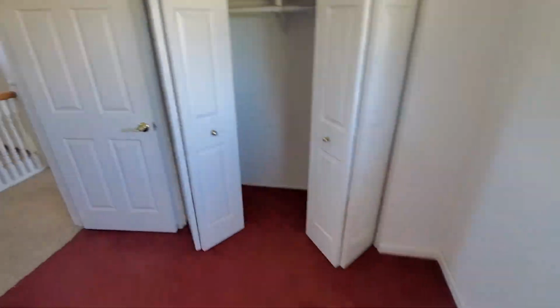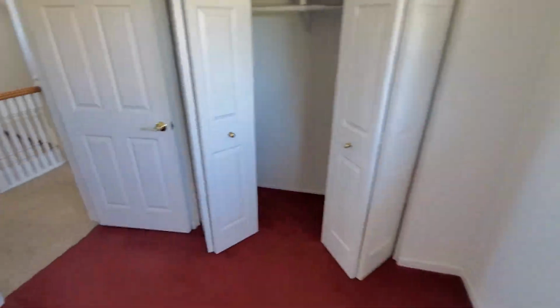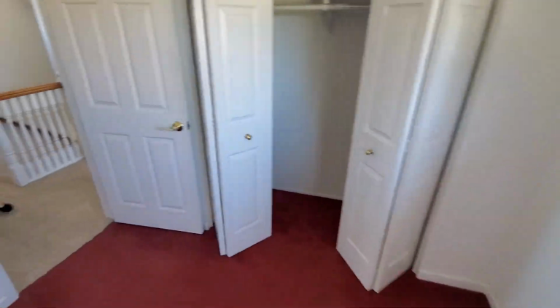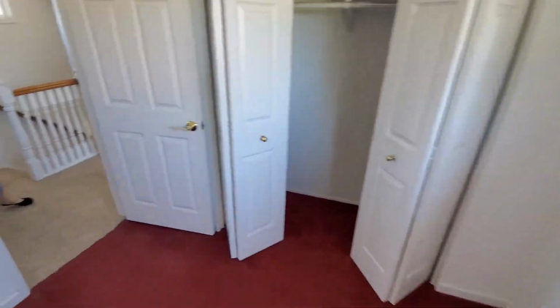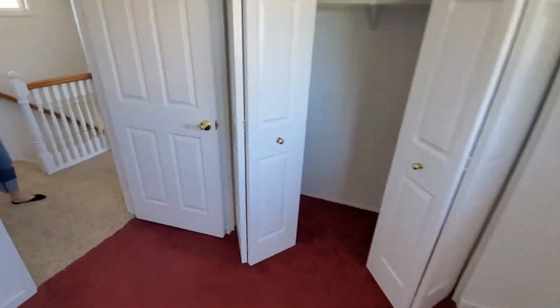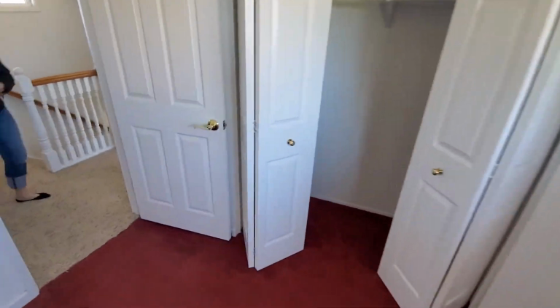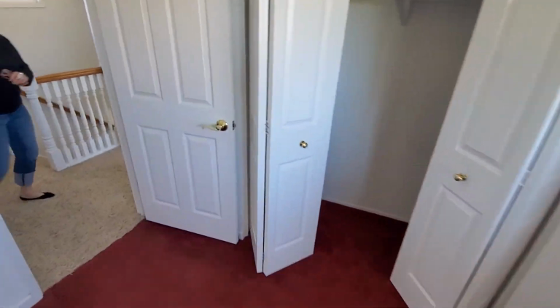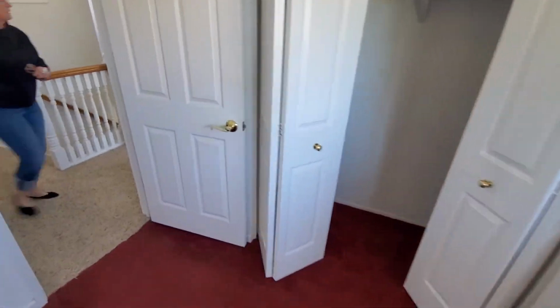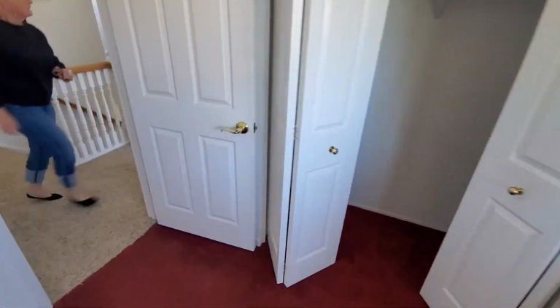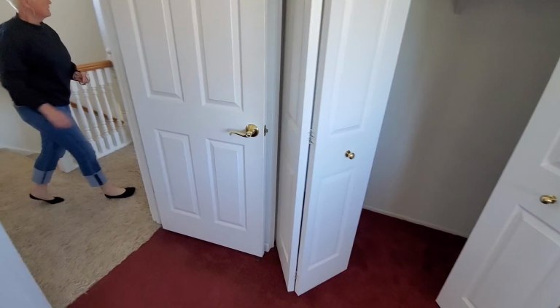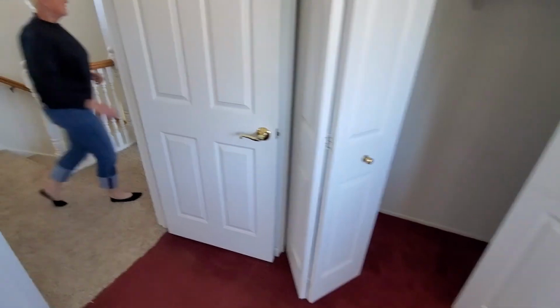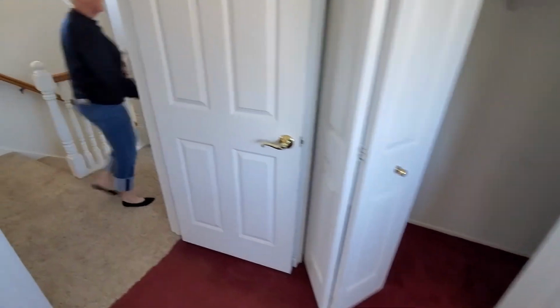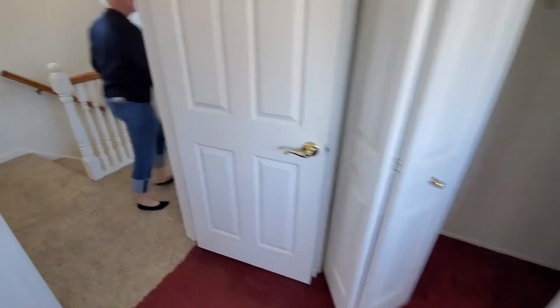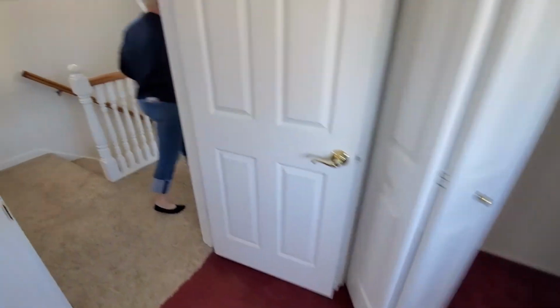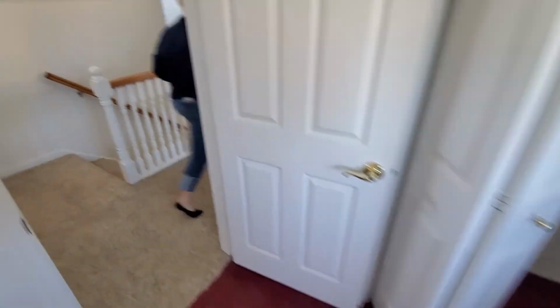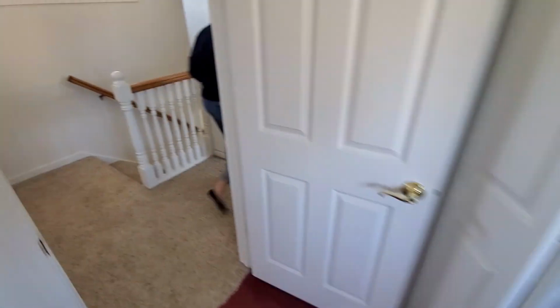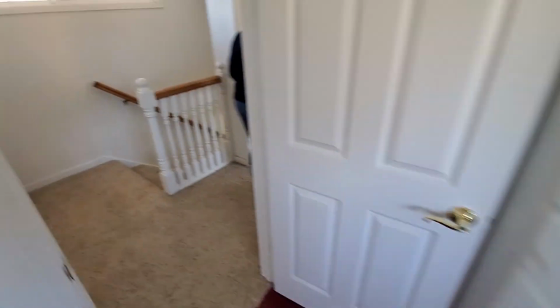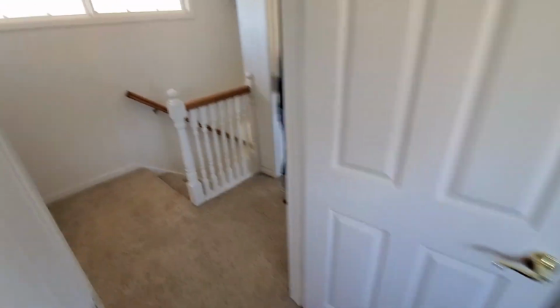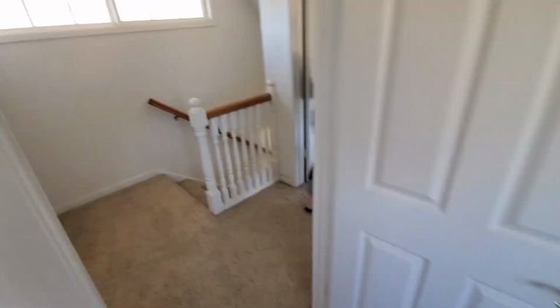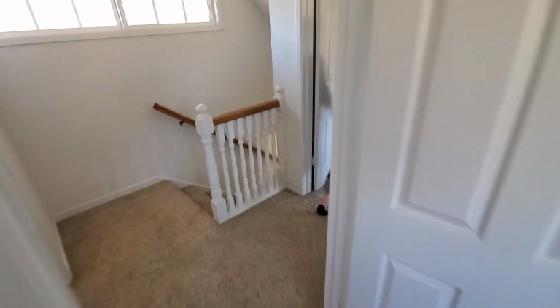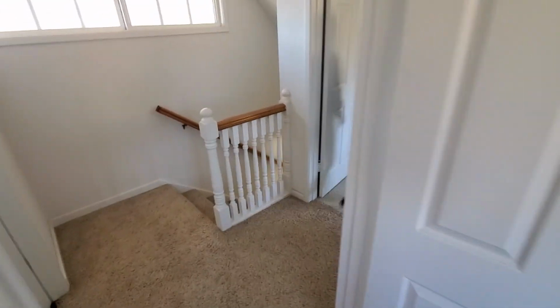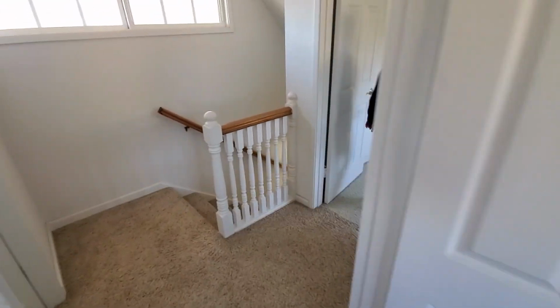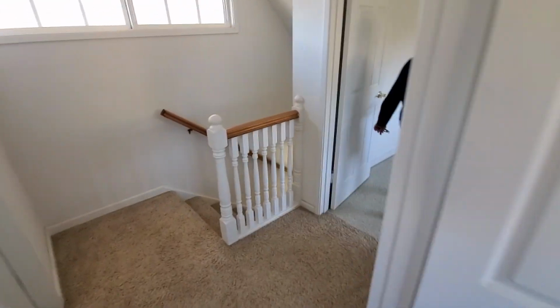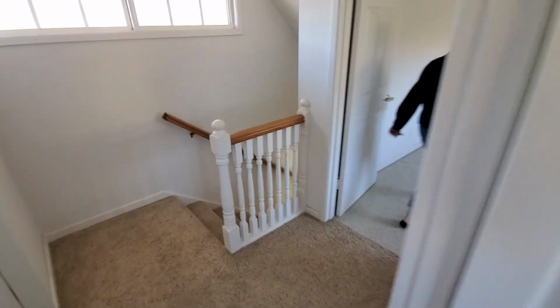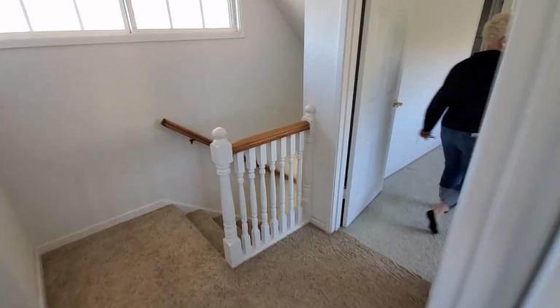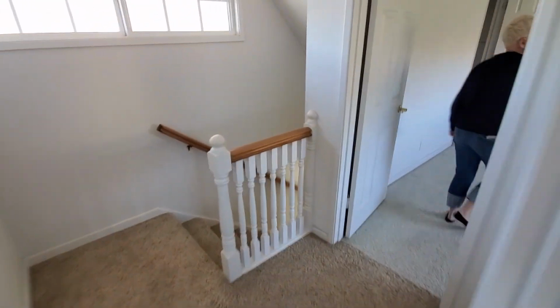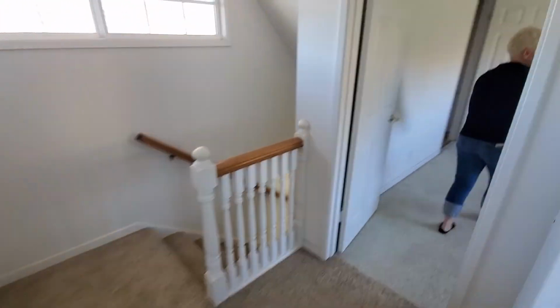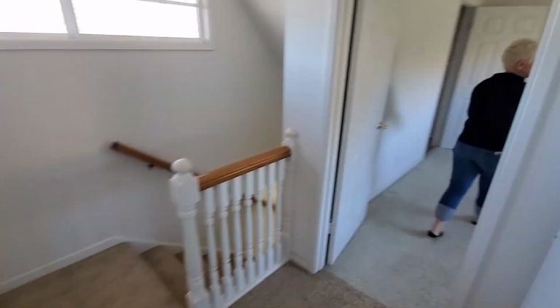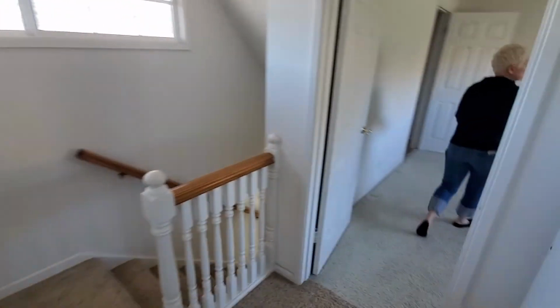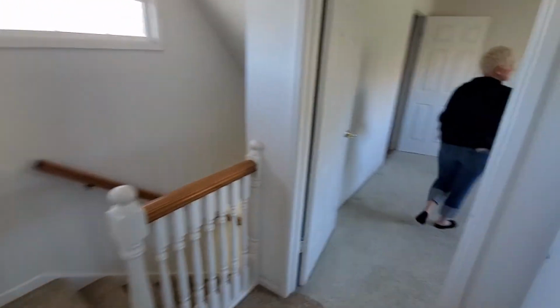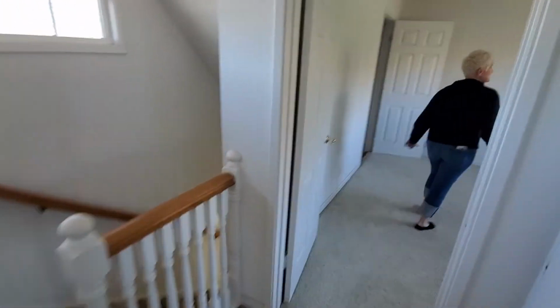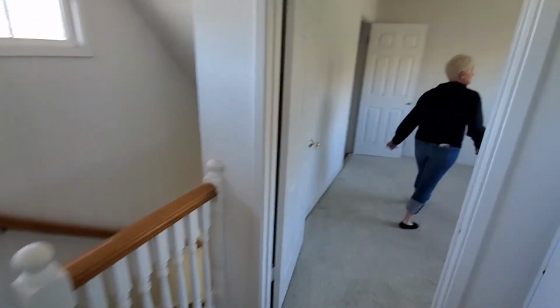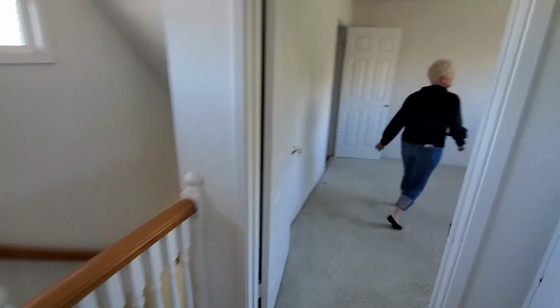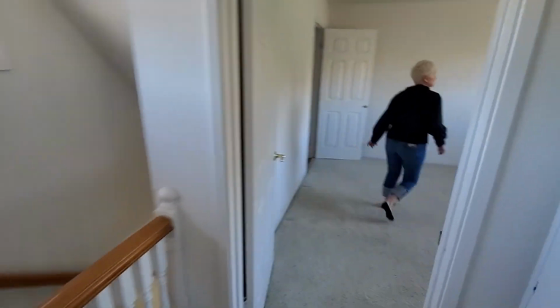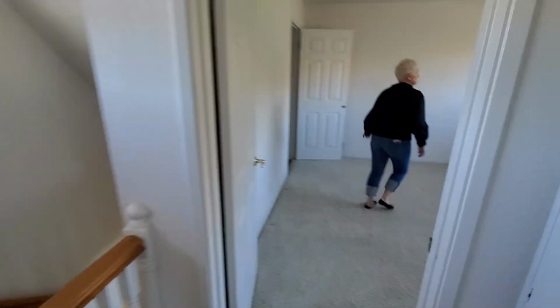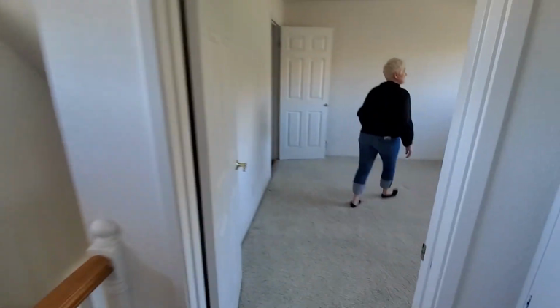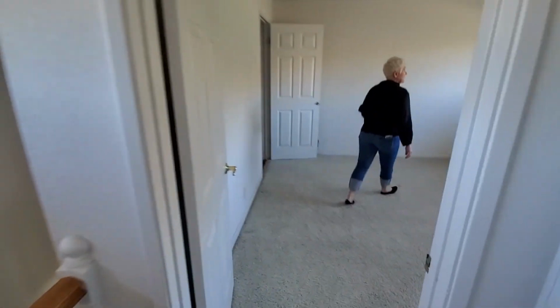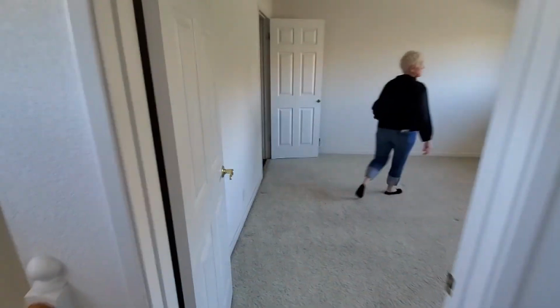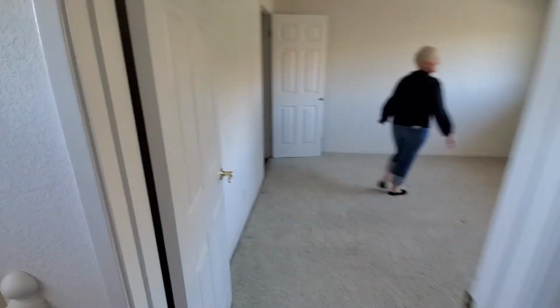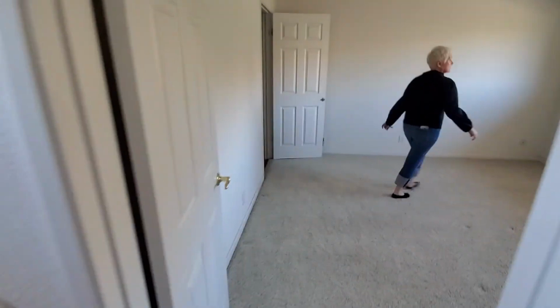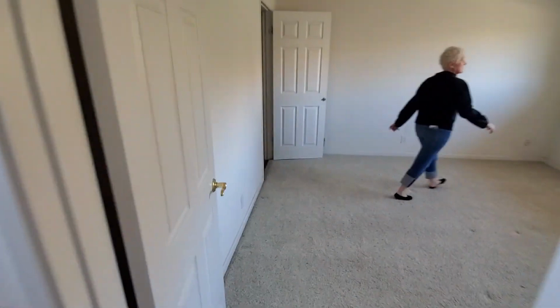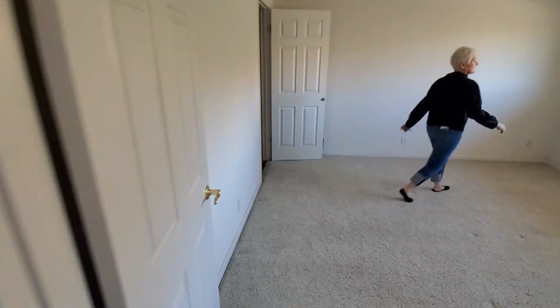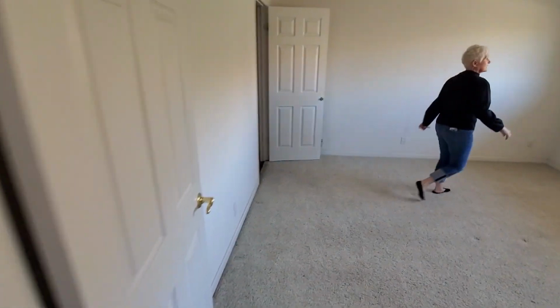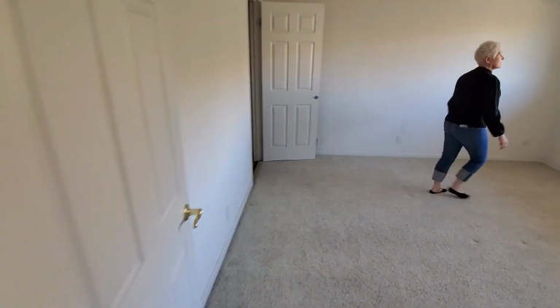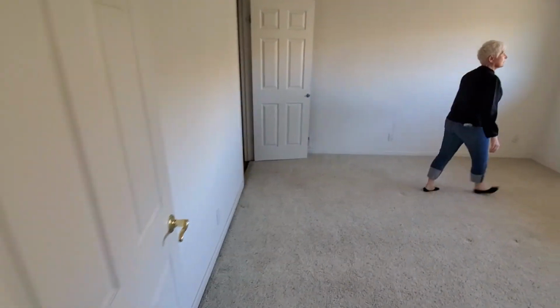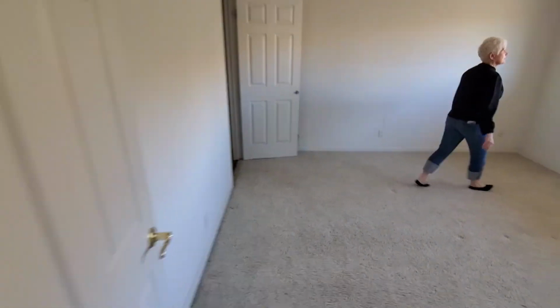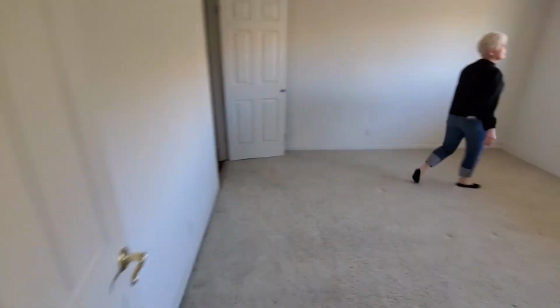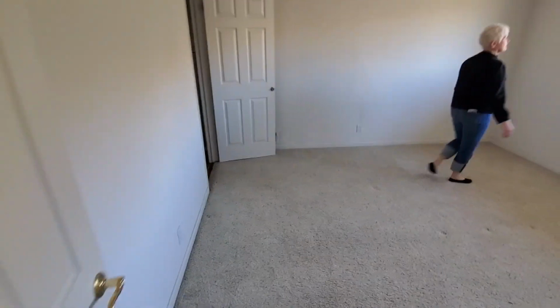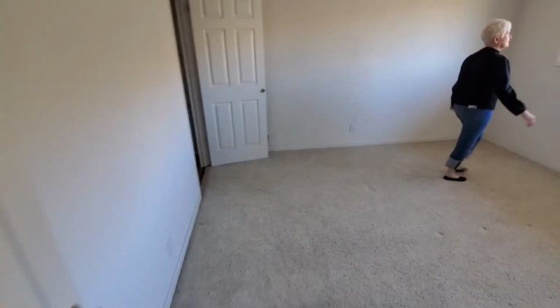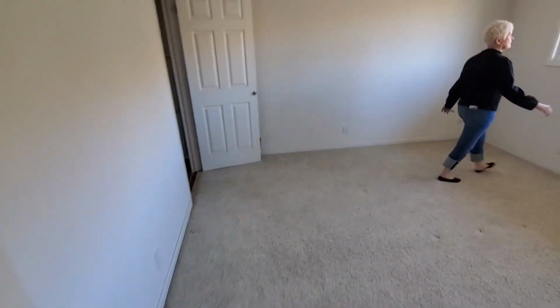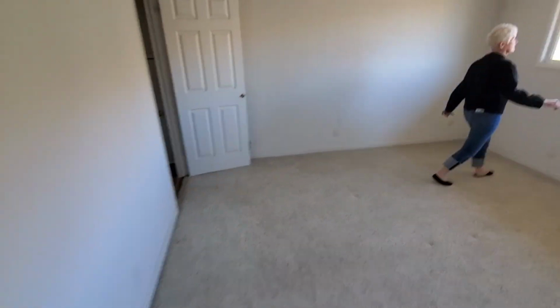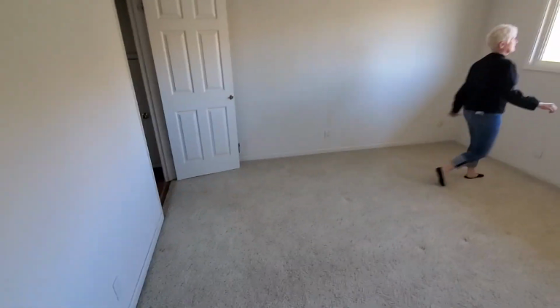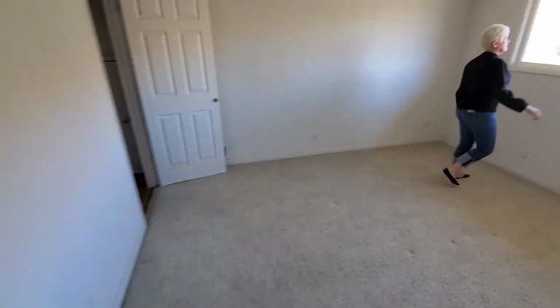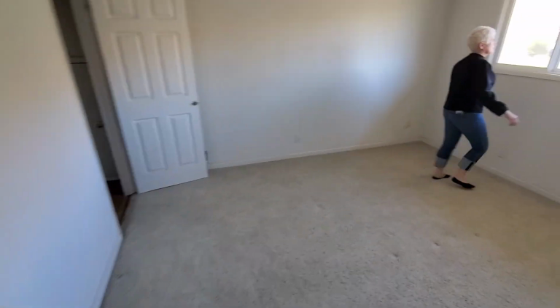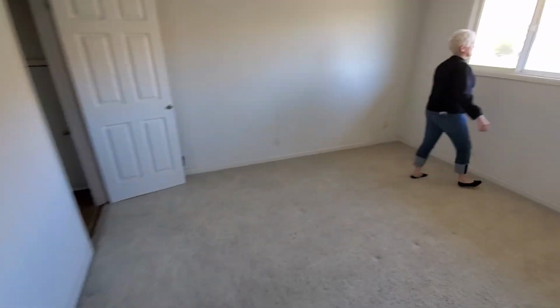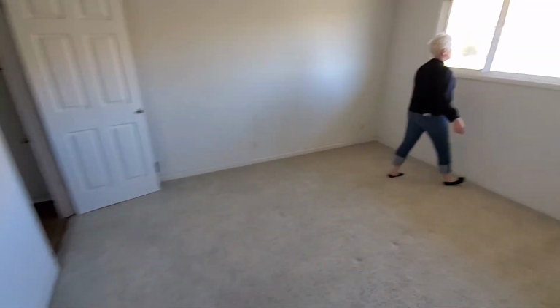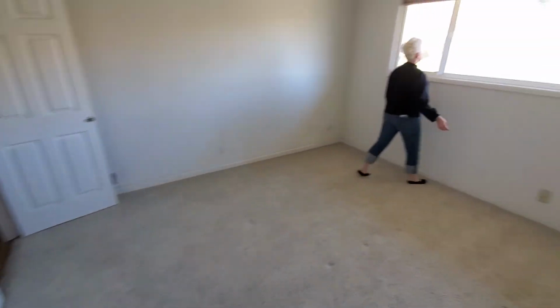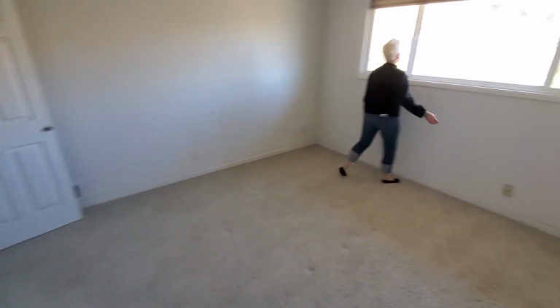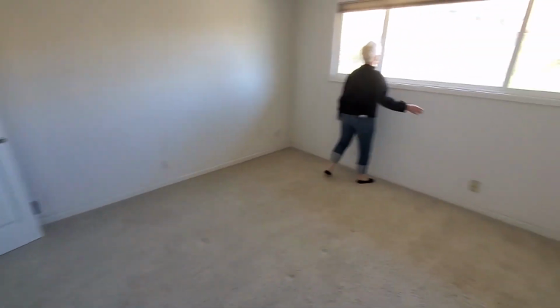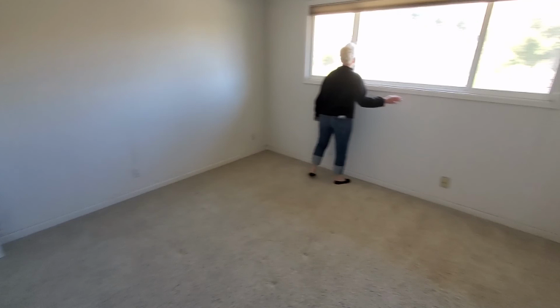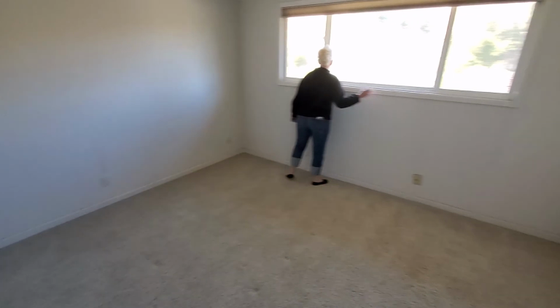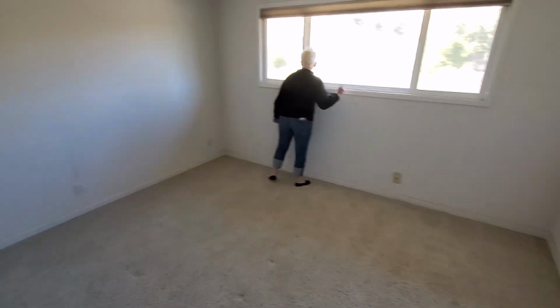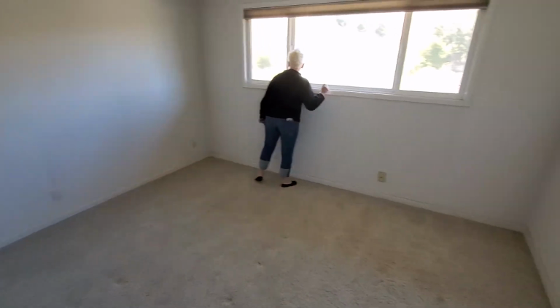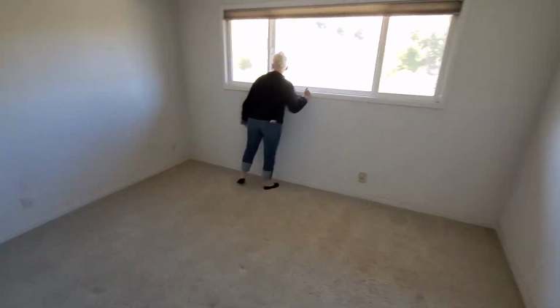And here we are — this is the bigger bedroom, you know what I was telling you about. That is so pretty.